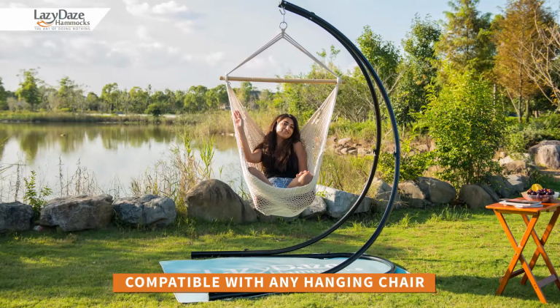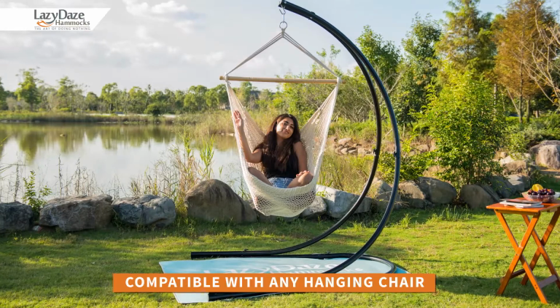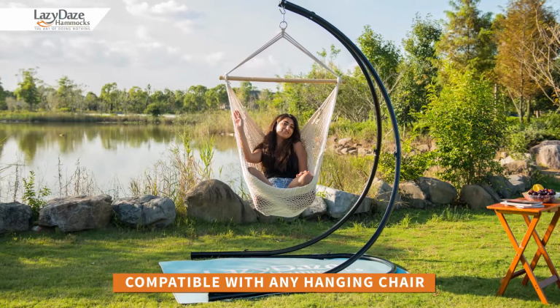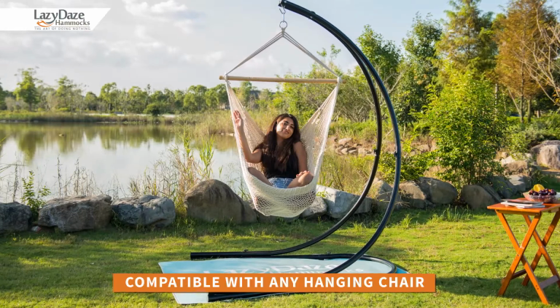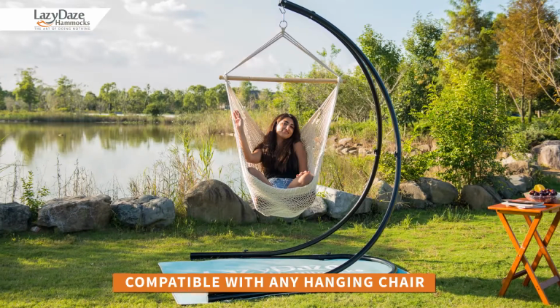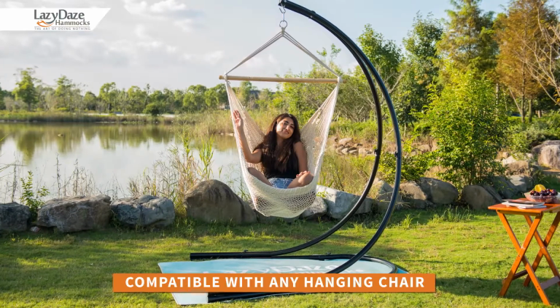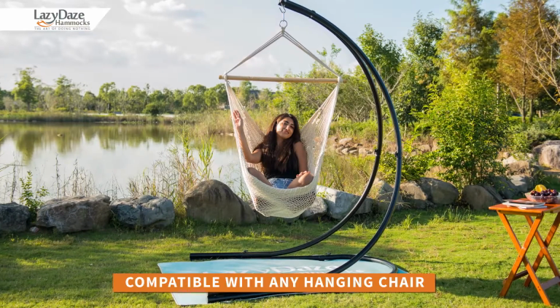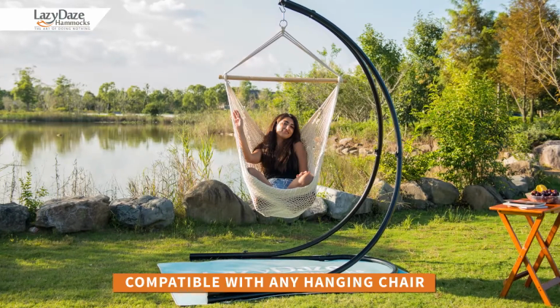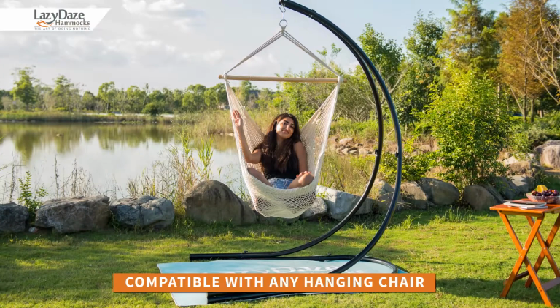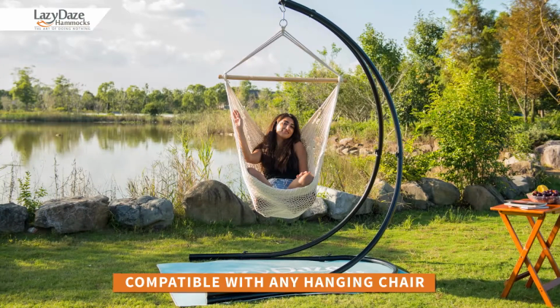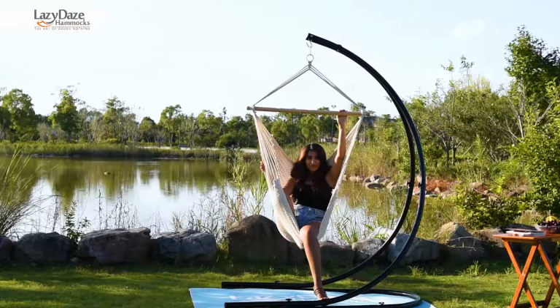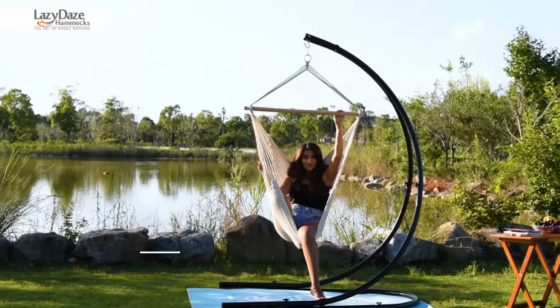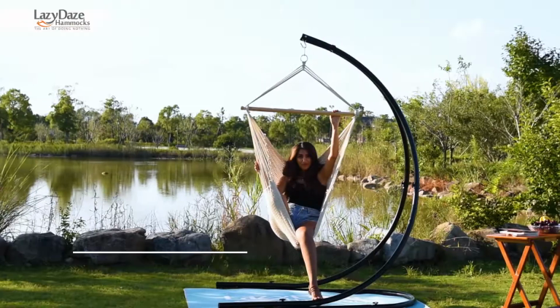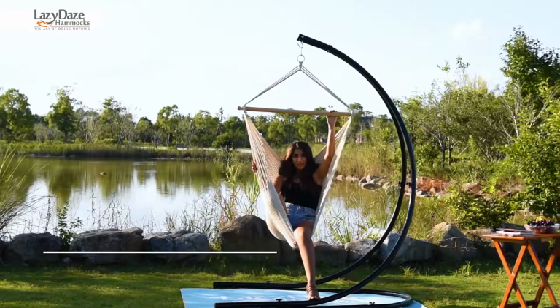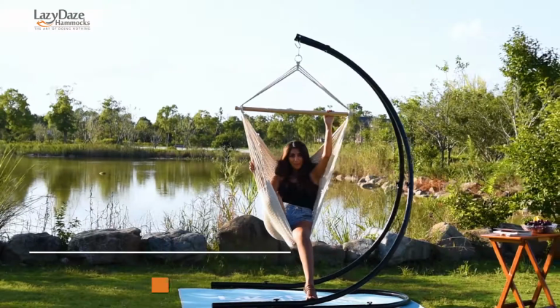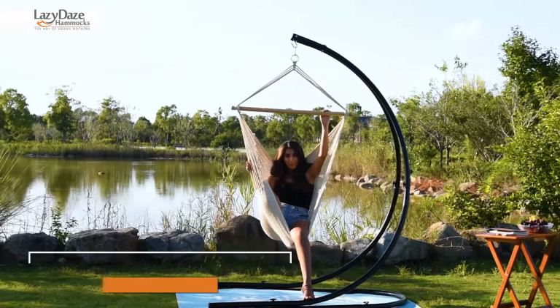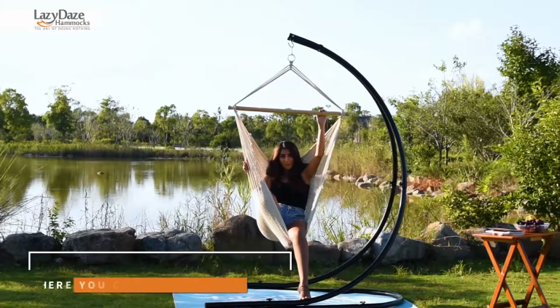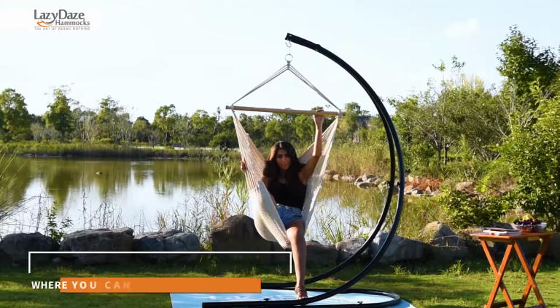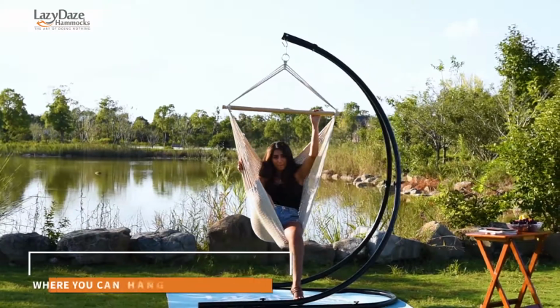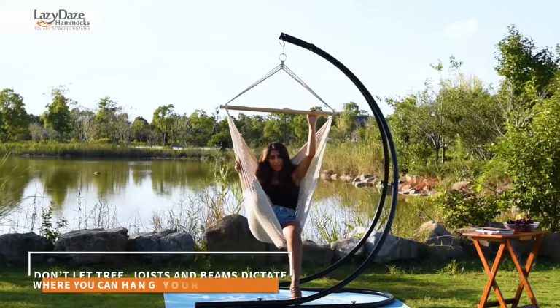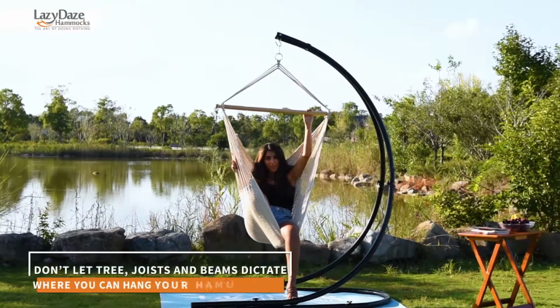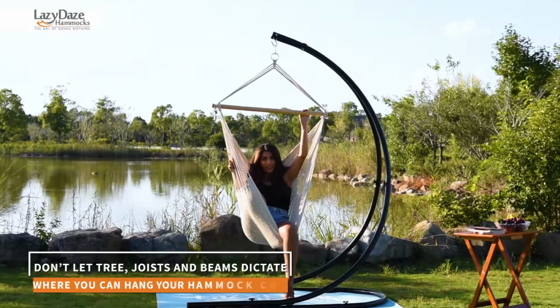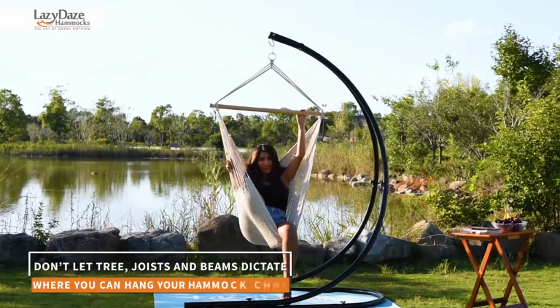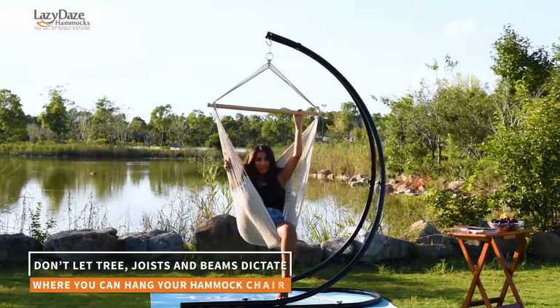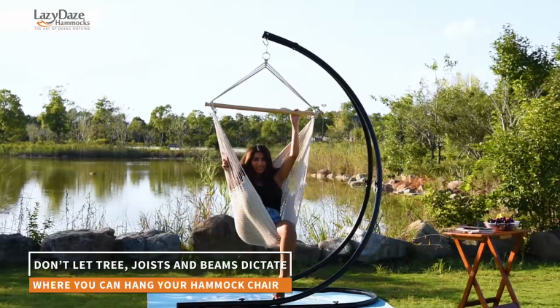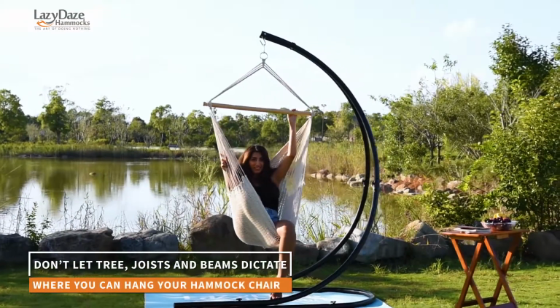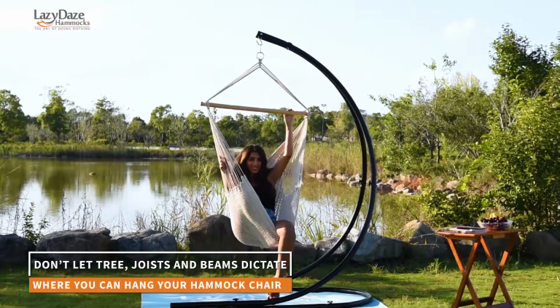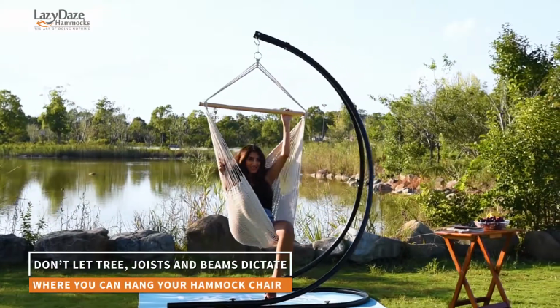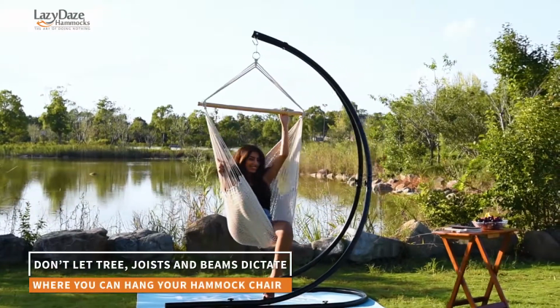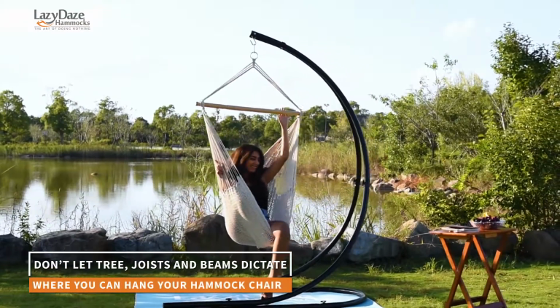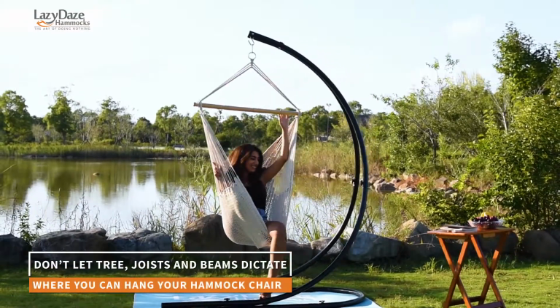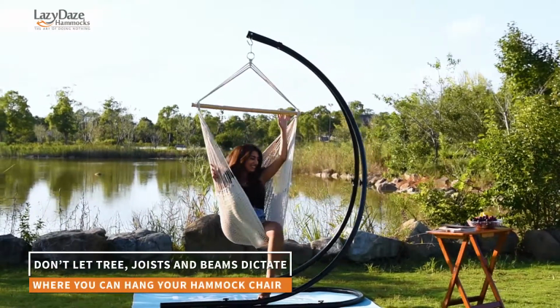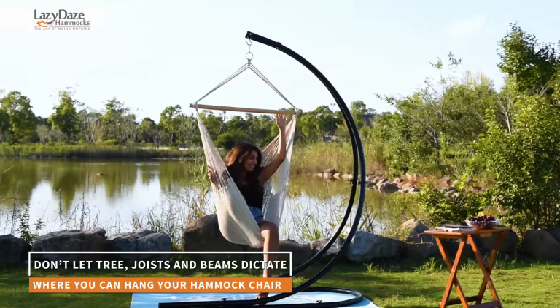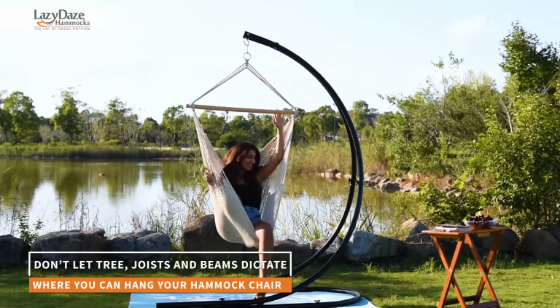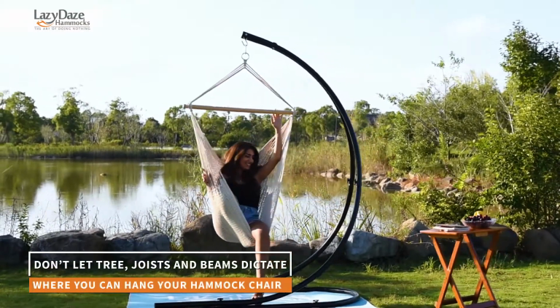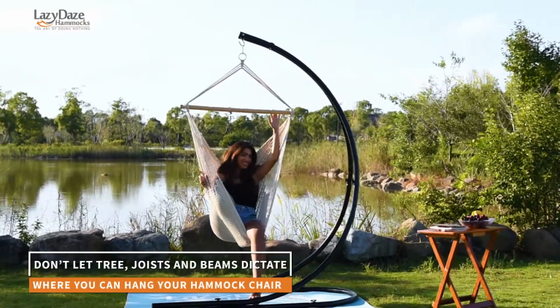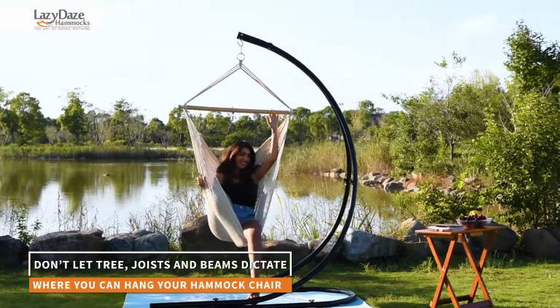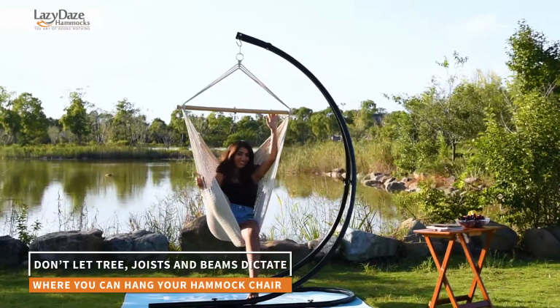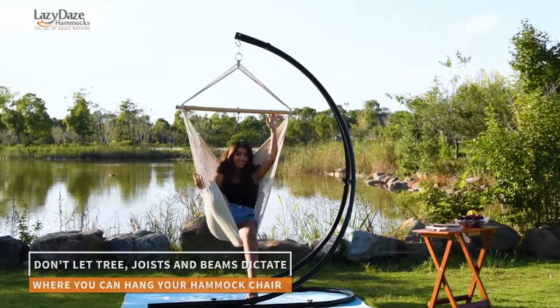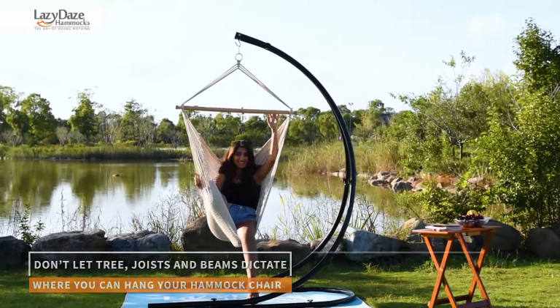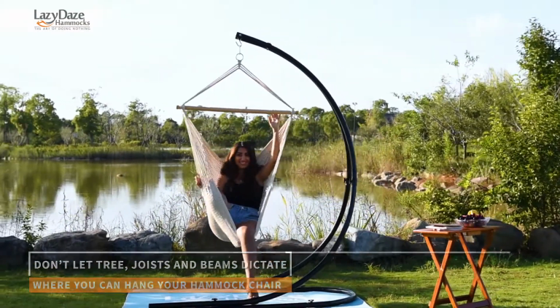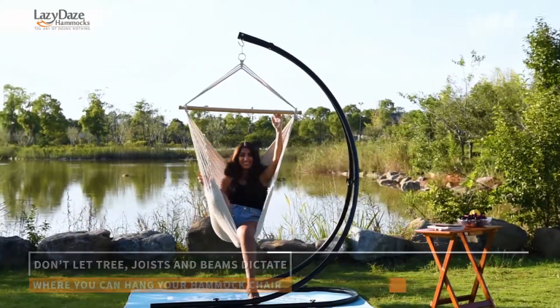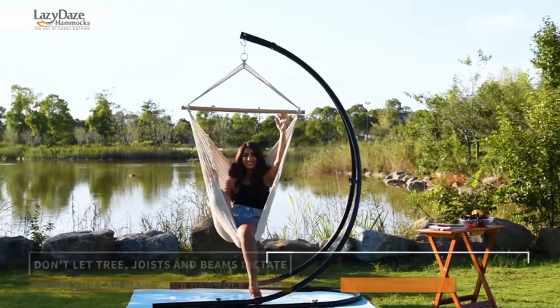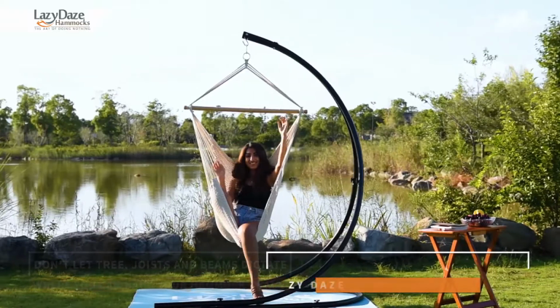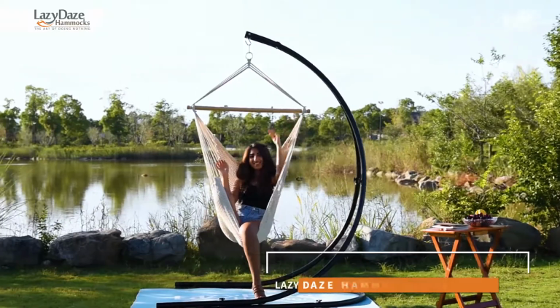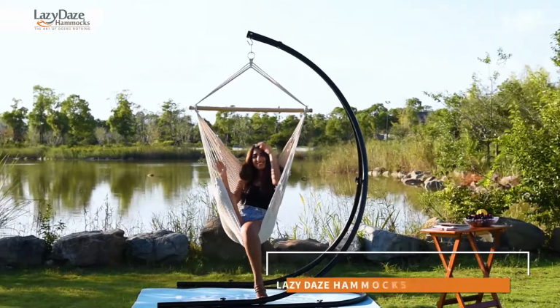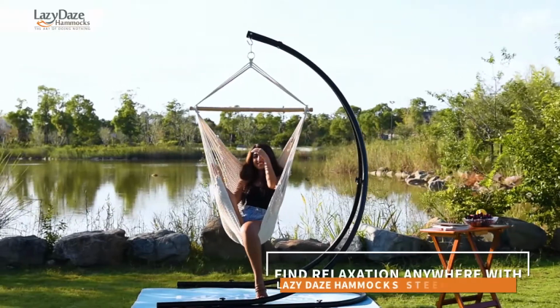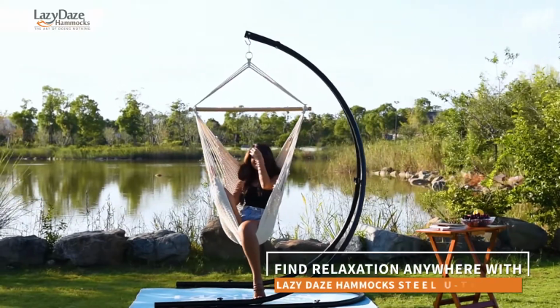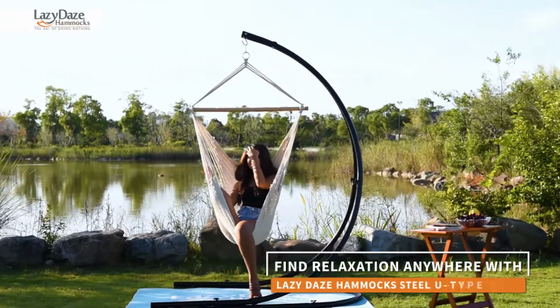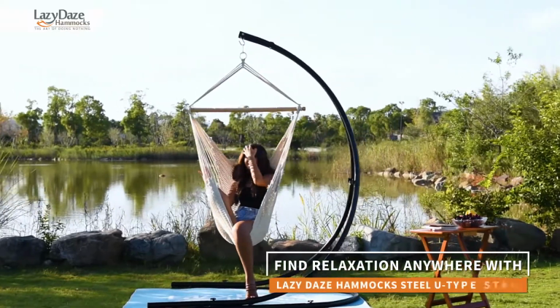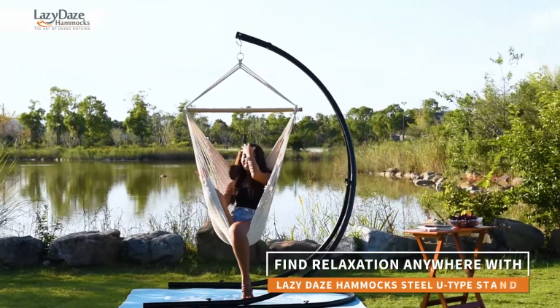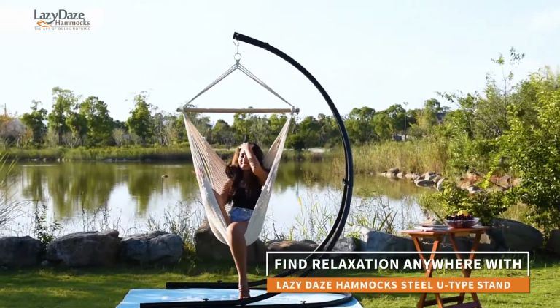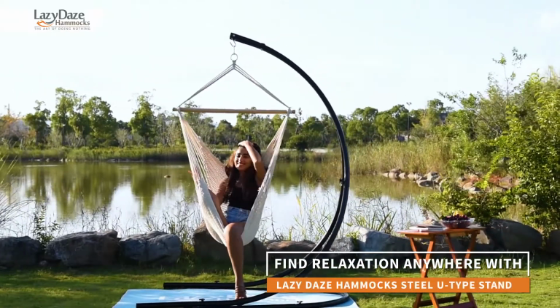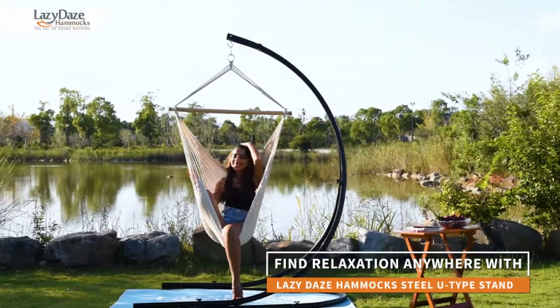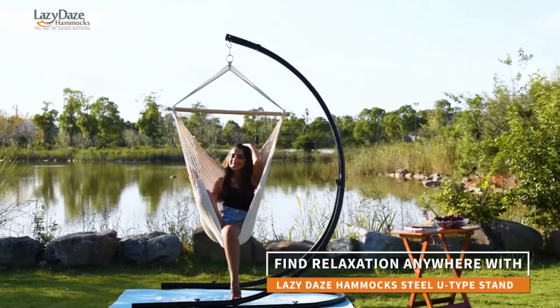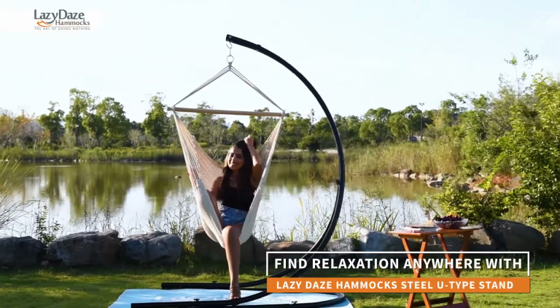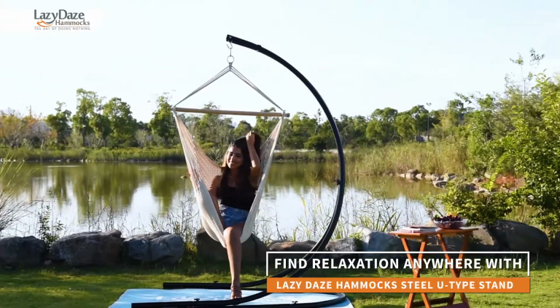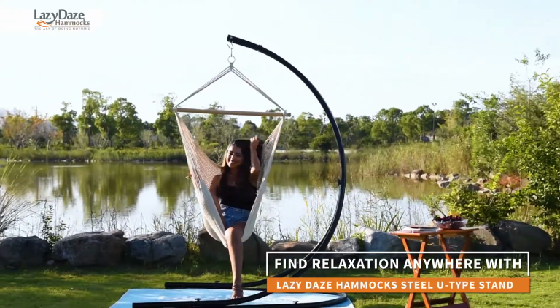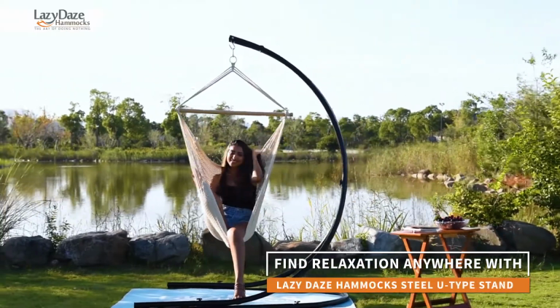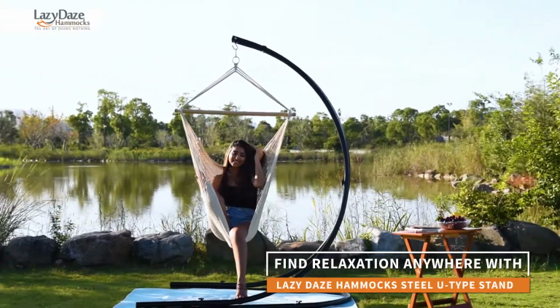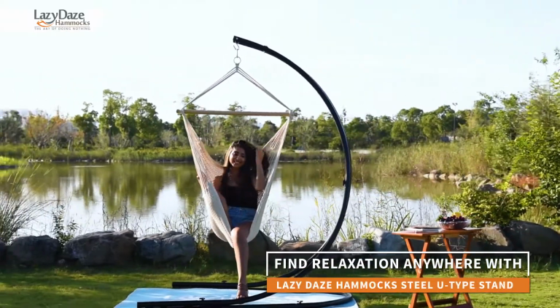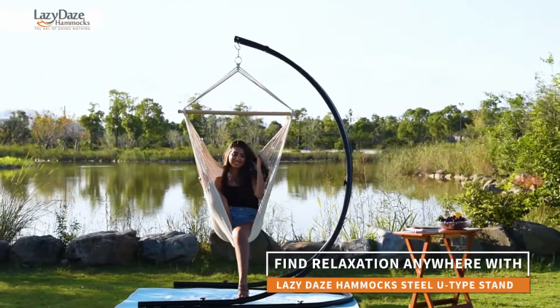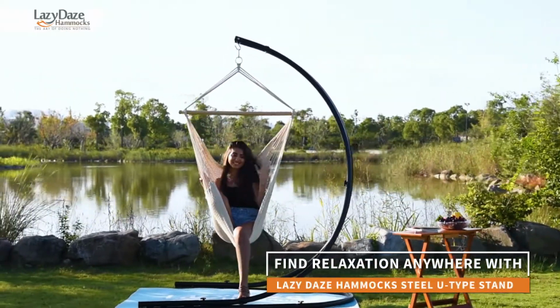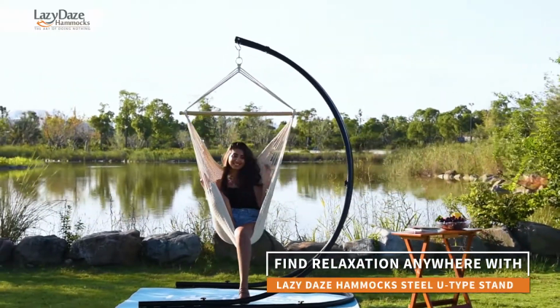Lazy Days isn't about being lazy all day — just when you should be, and how you should be.